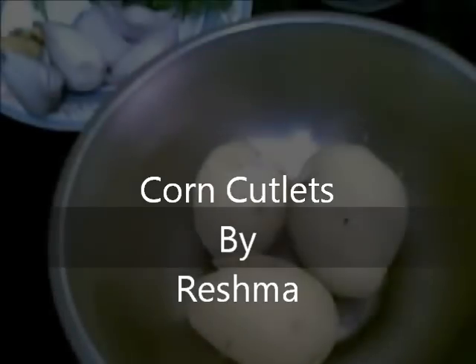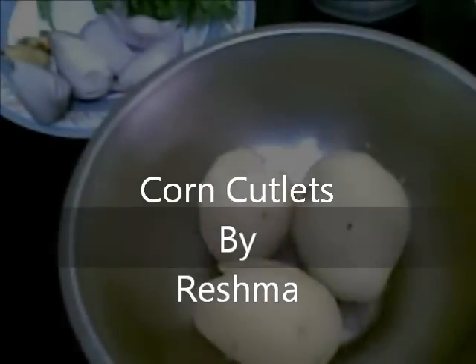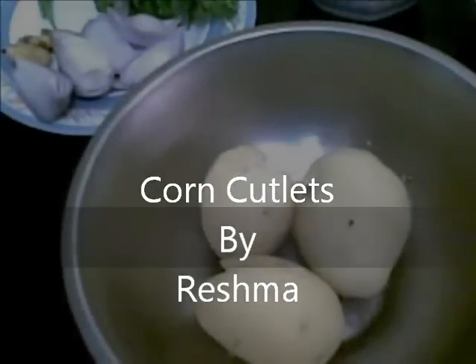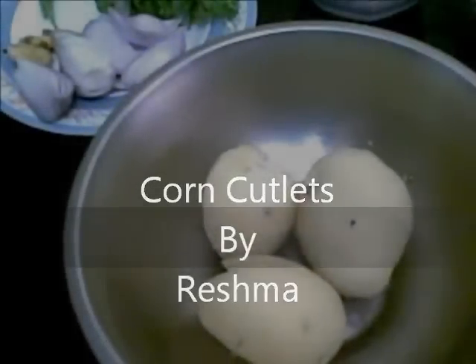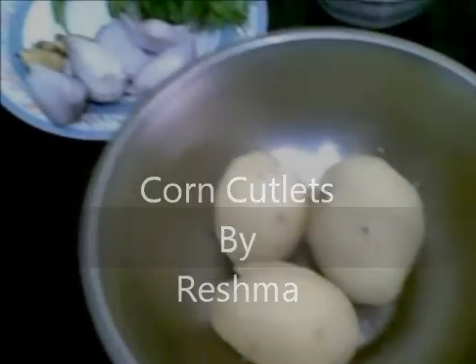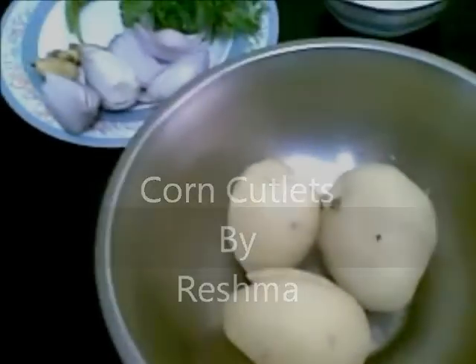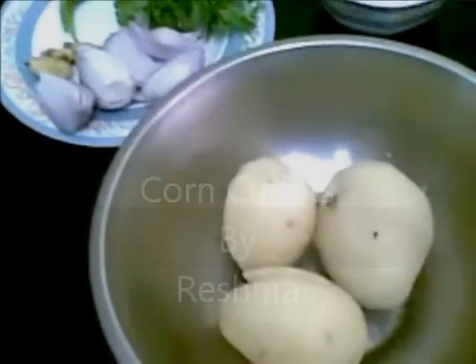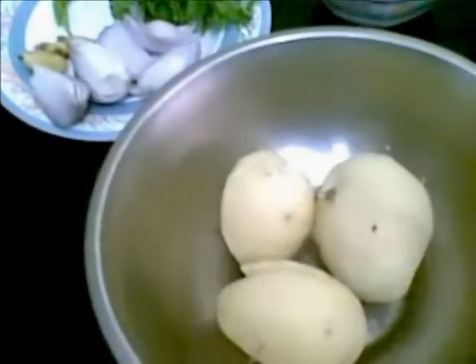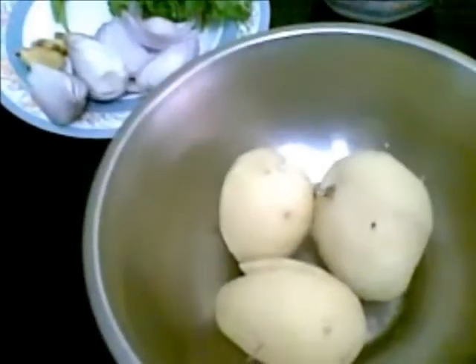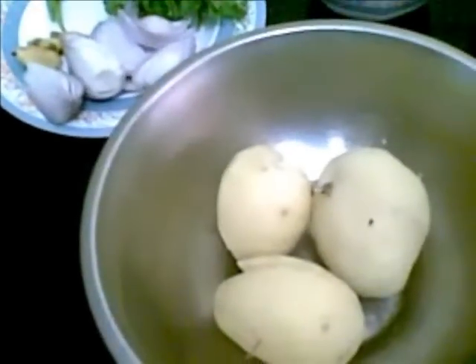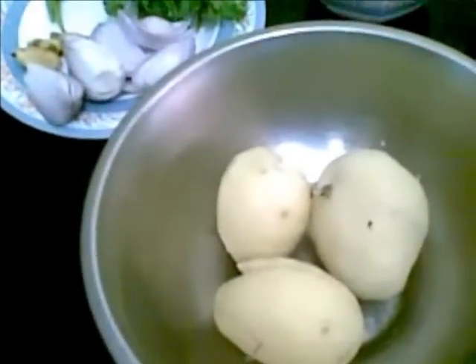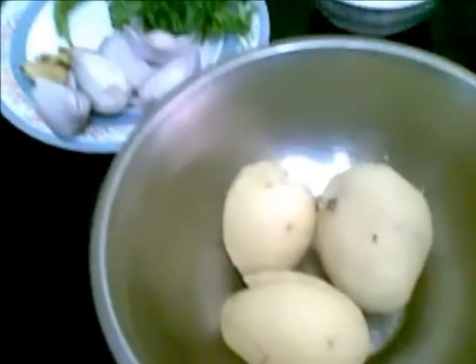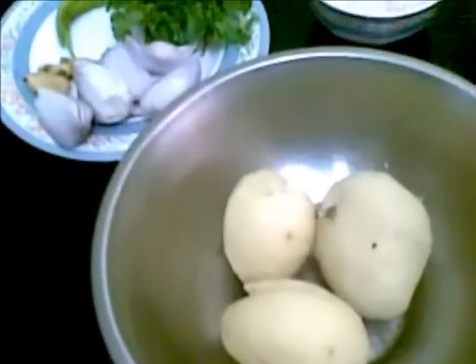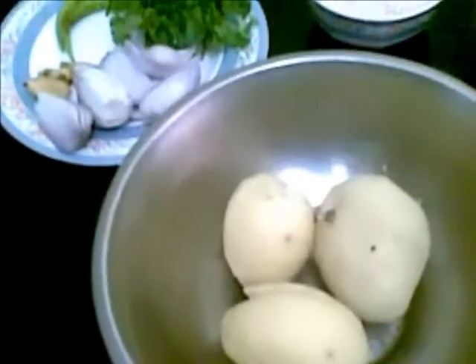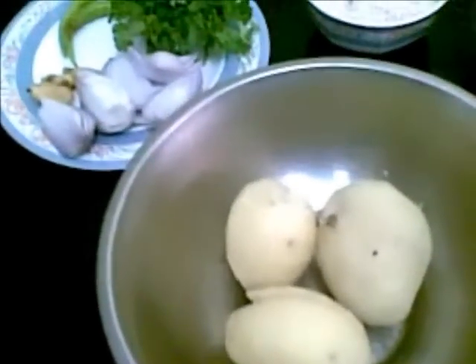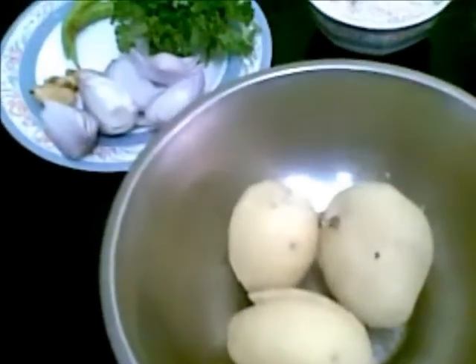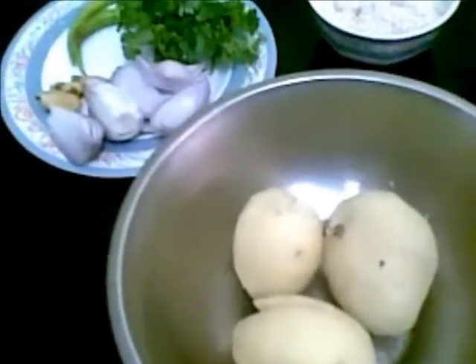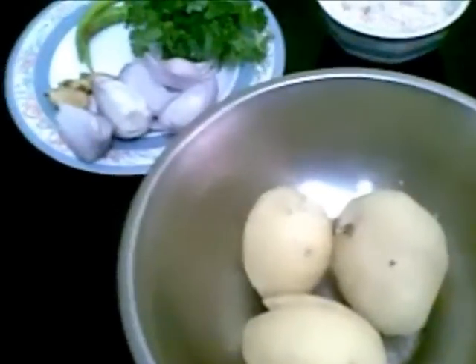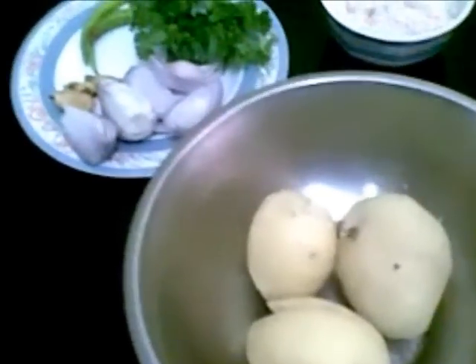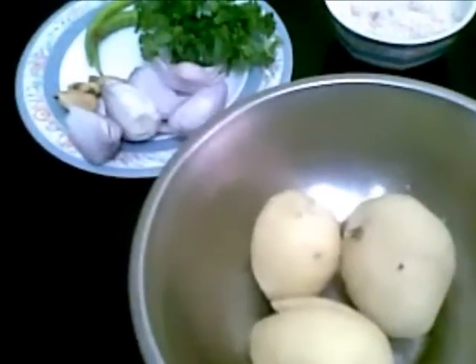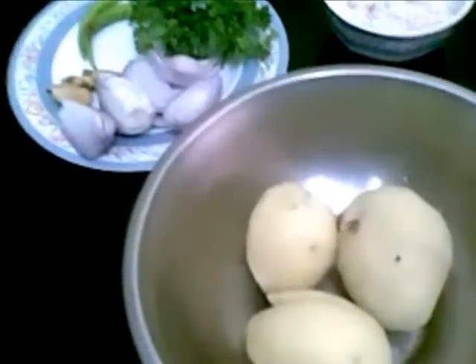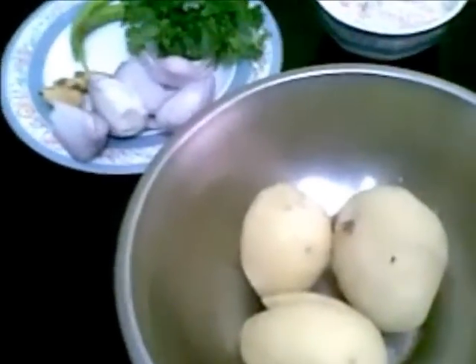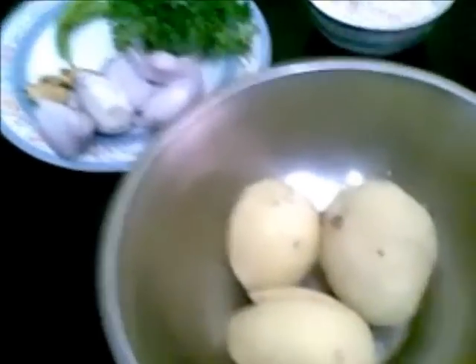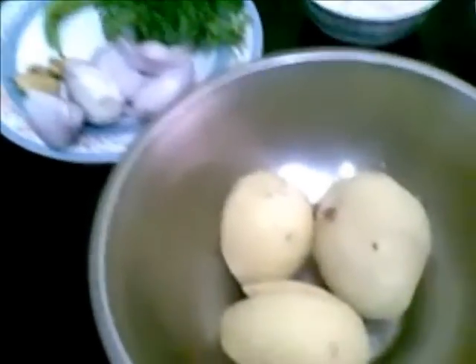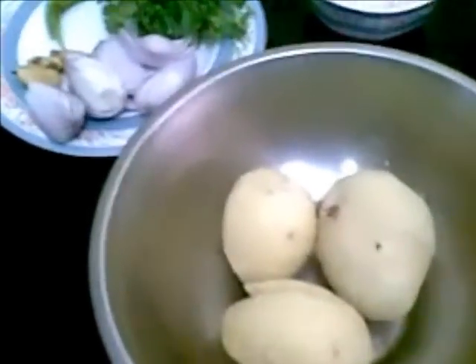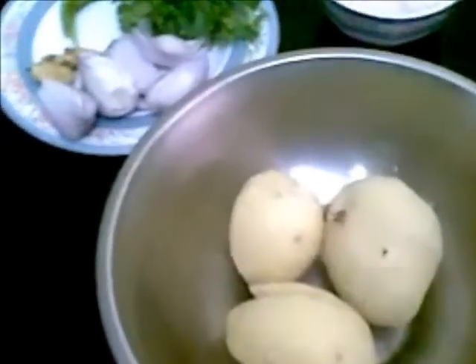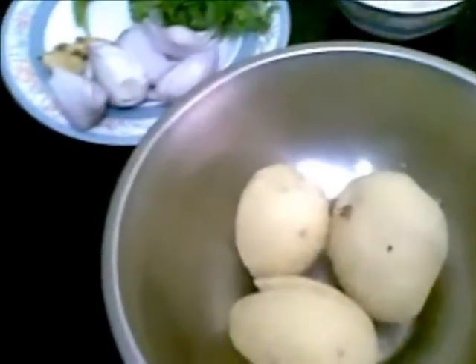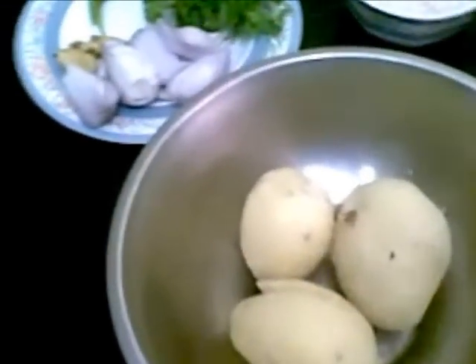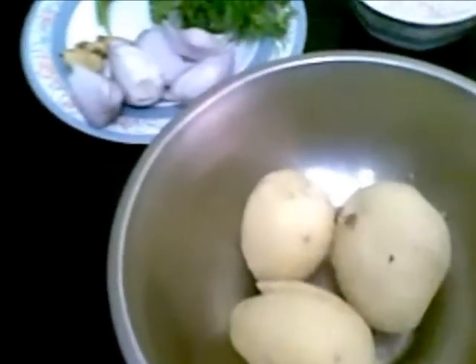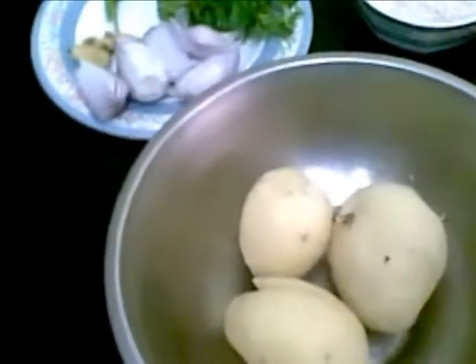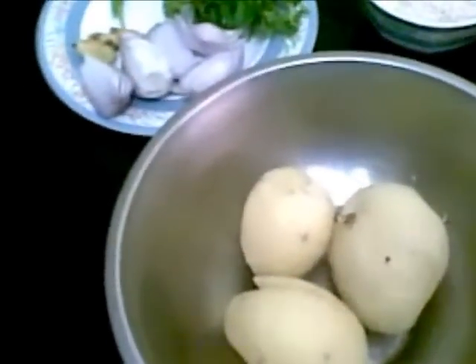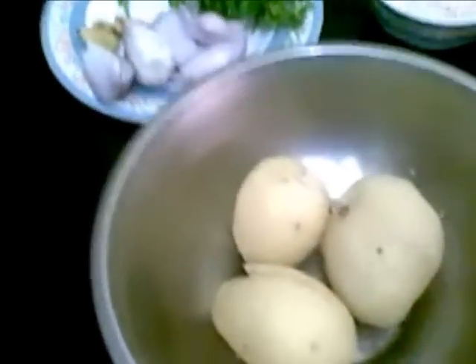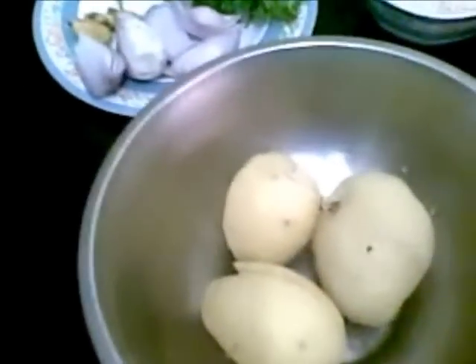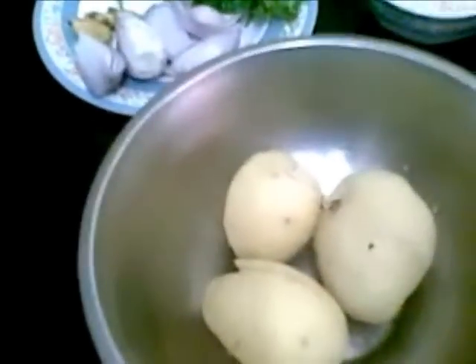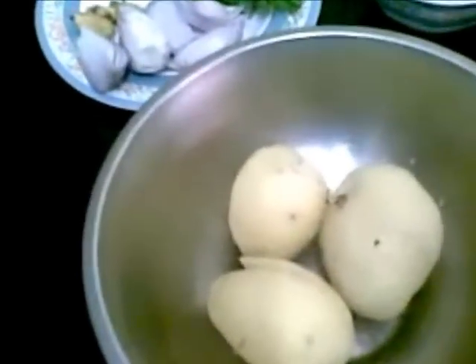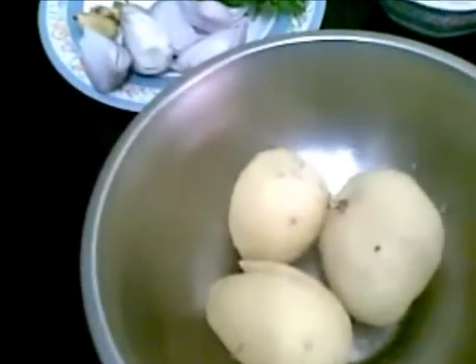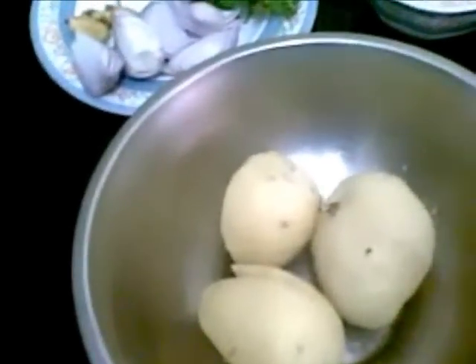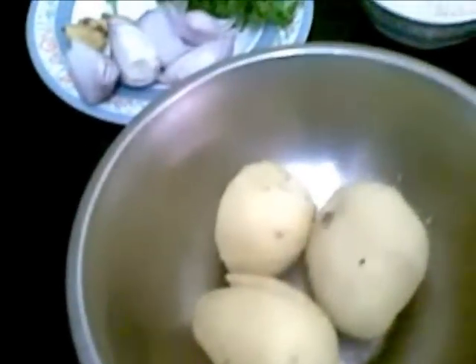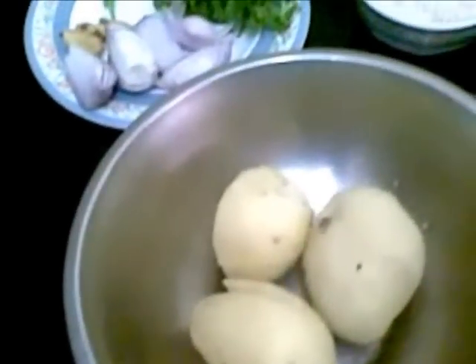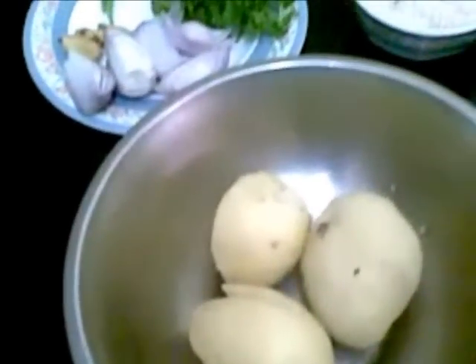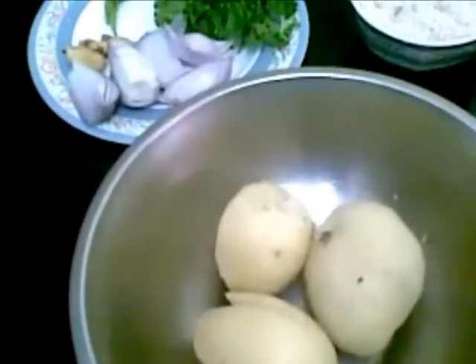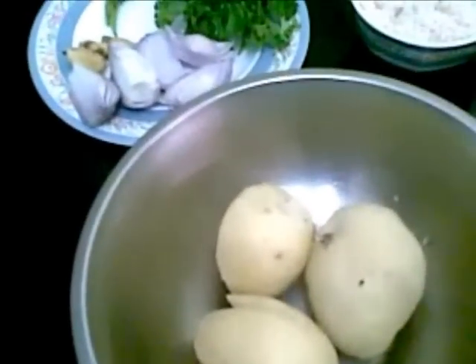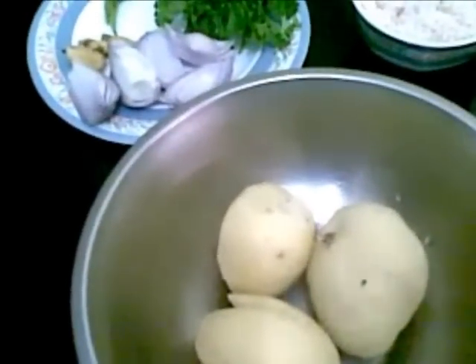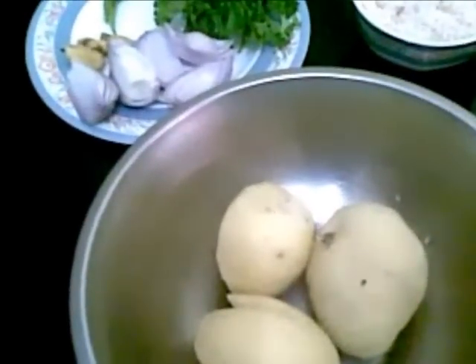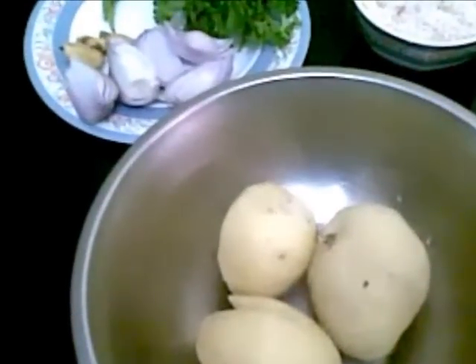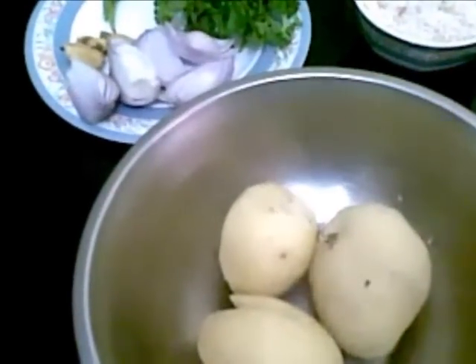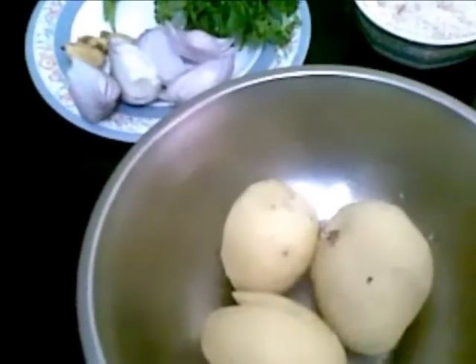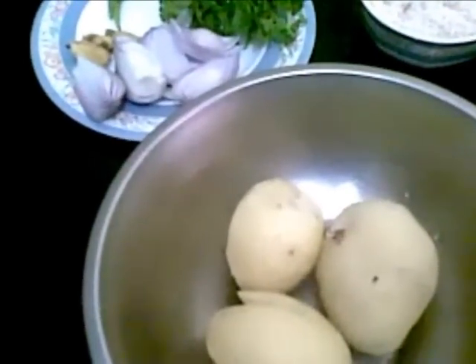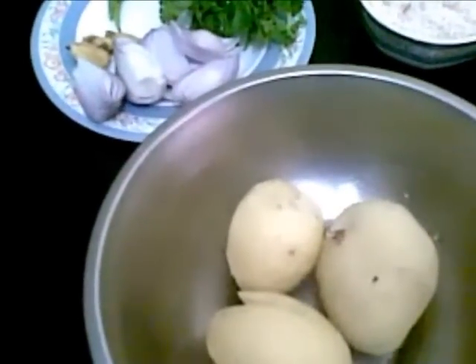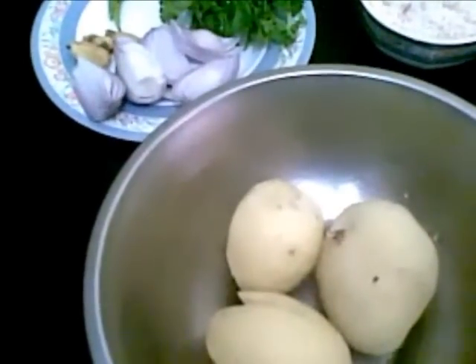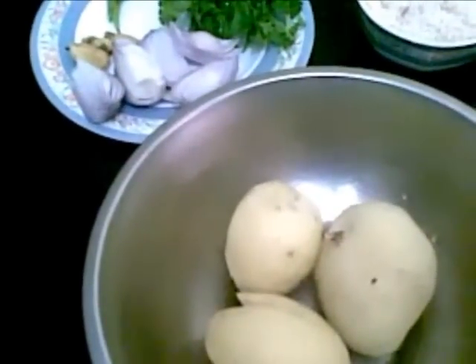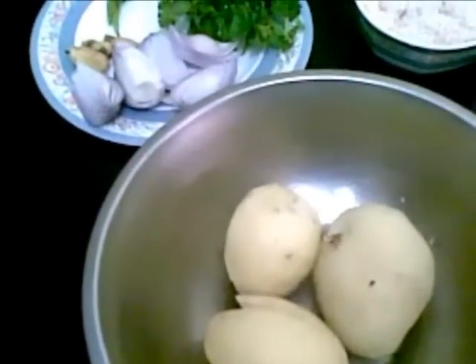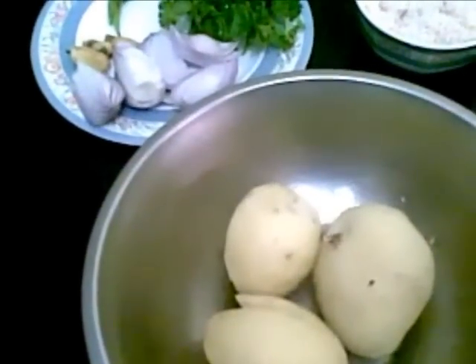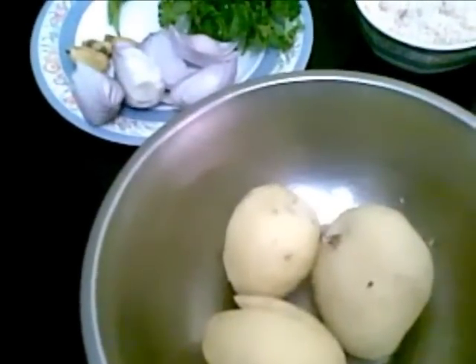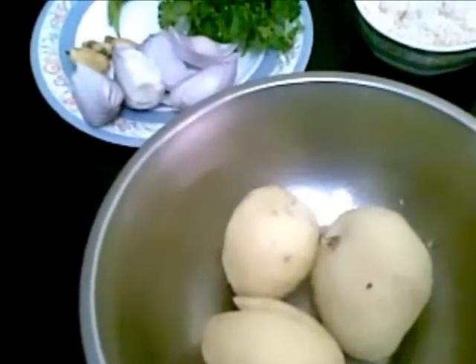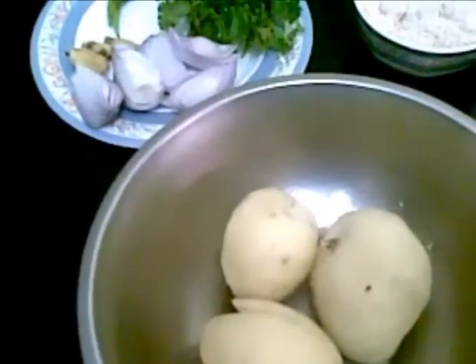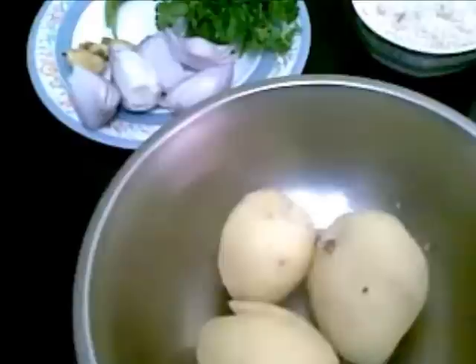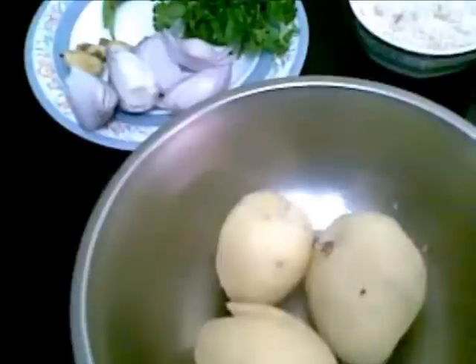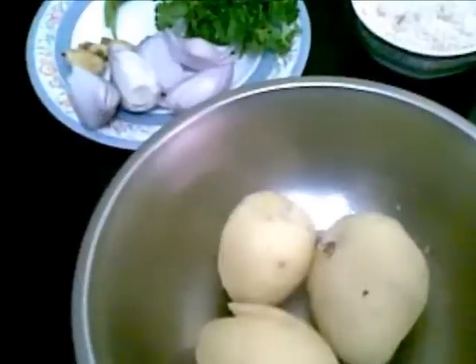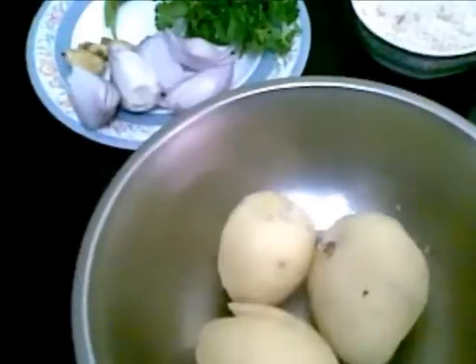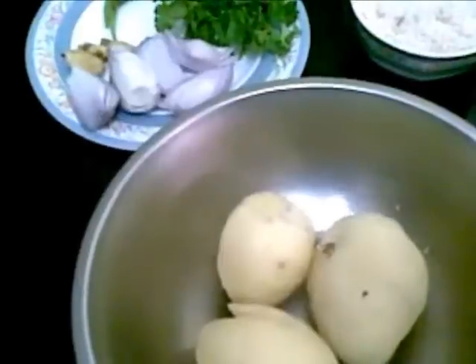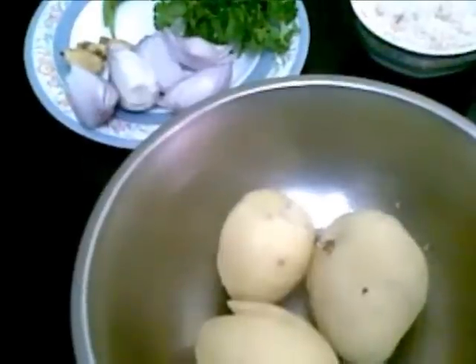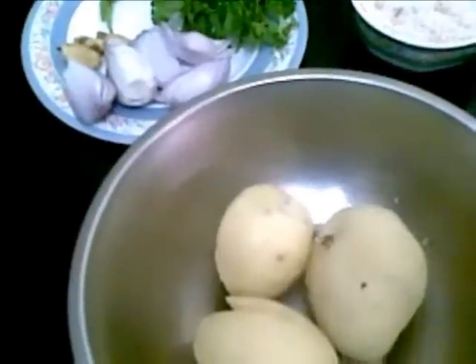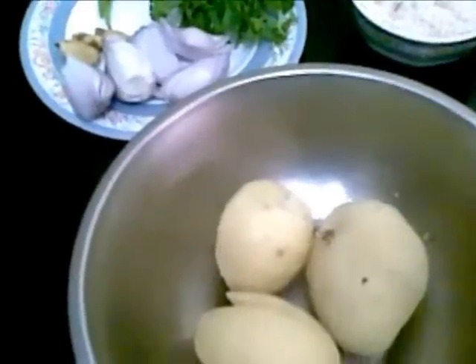Hello and welcome. Today I am going to show you how to make a very tasty snack, that is corn cutlet.